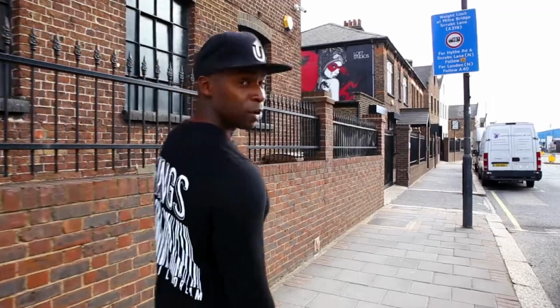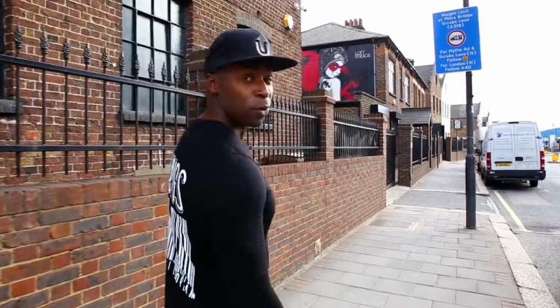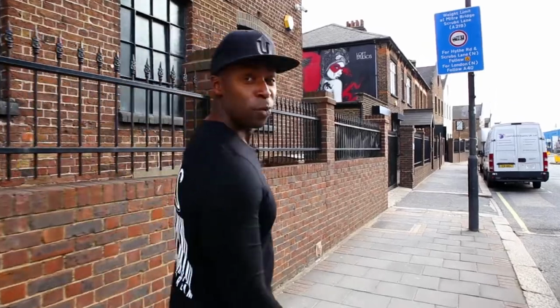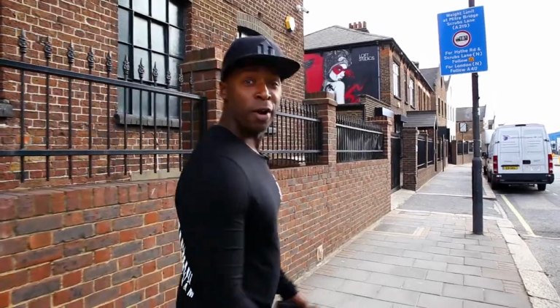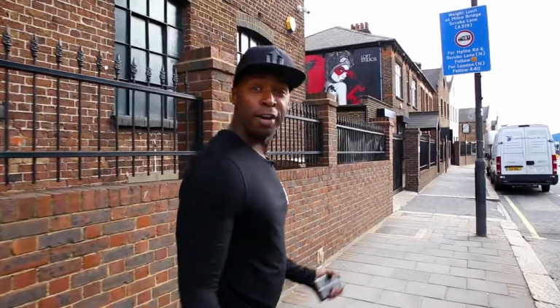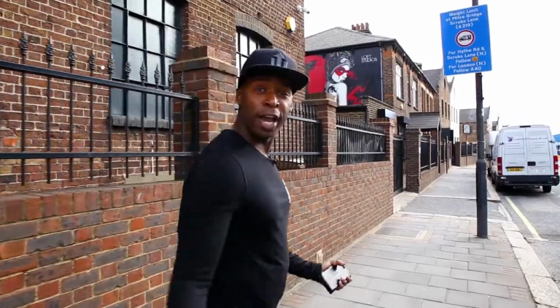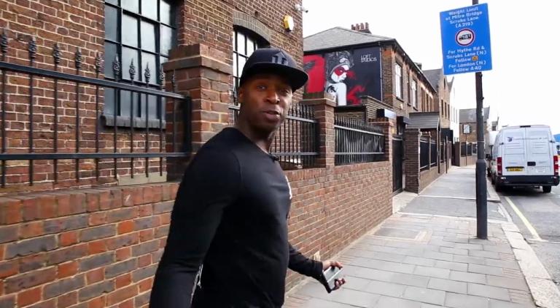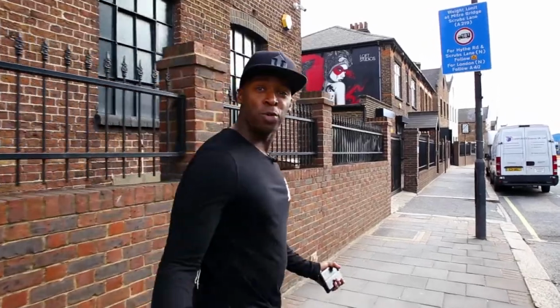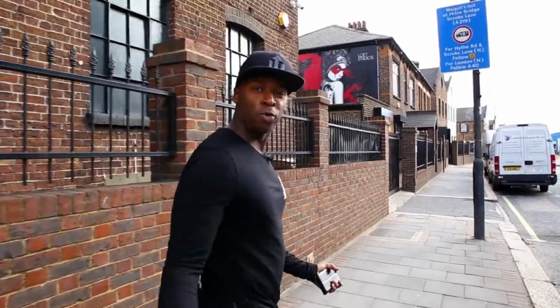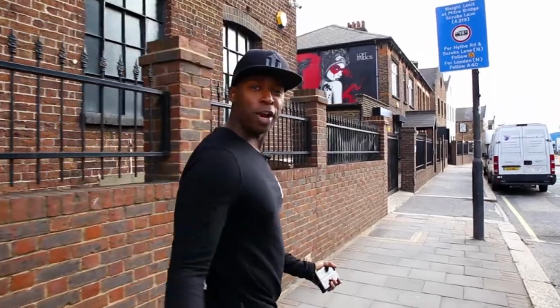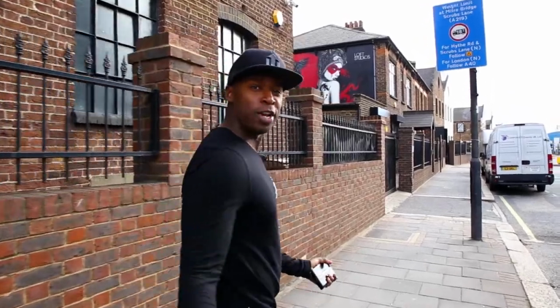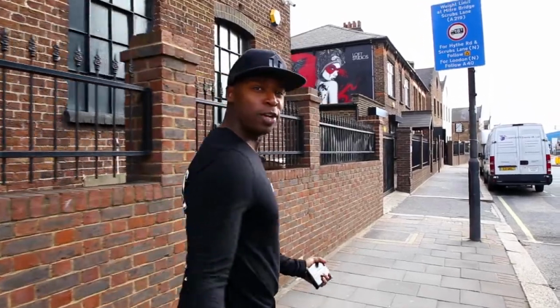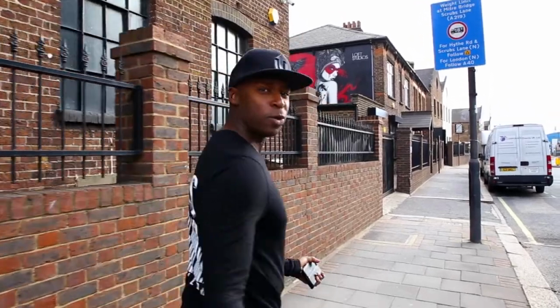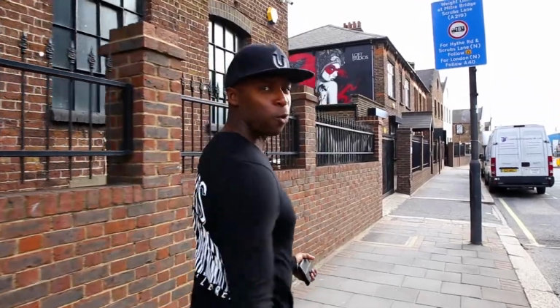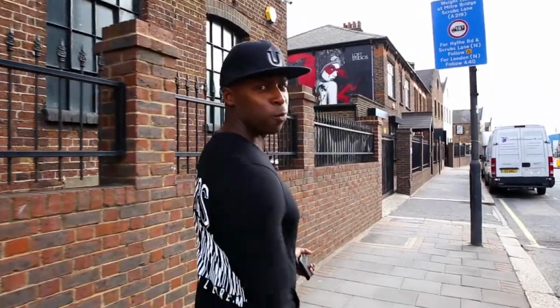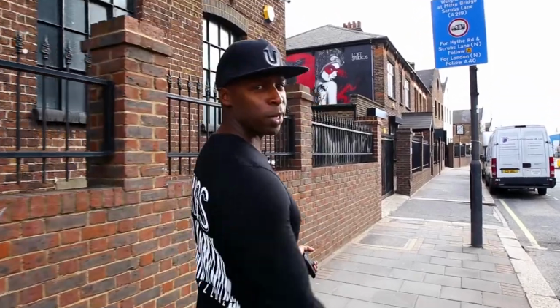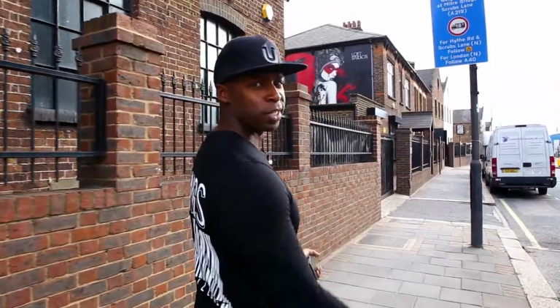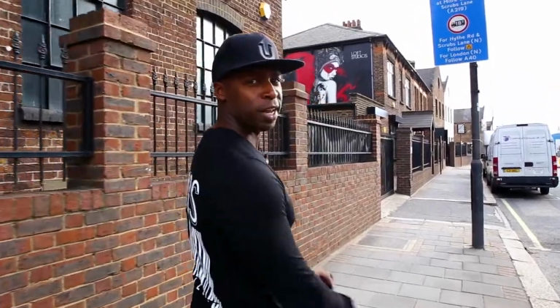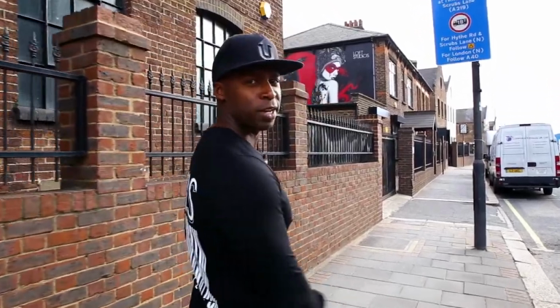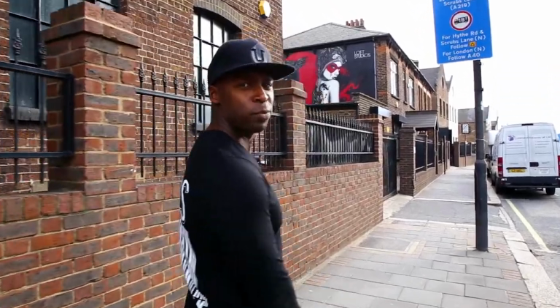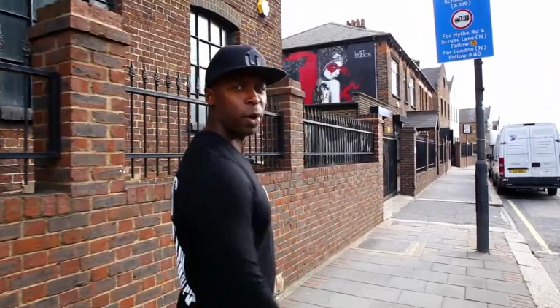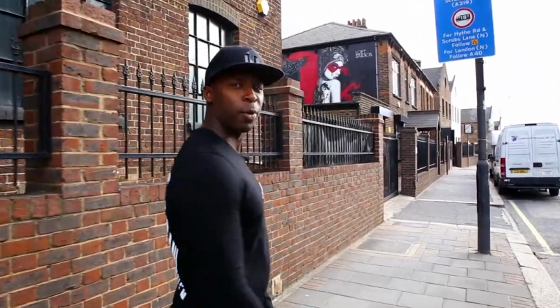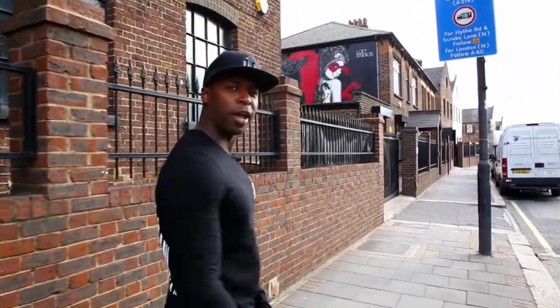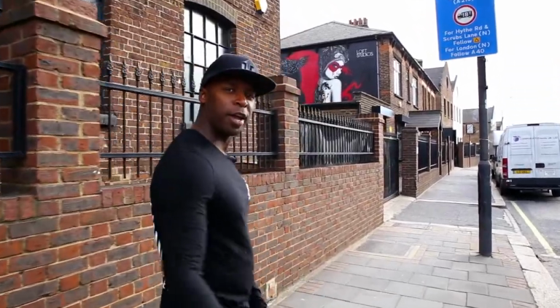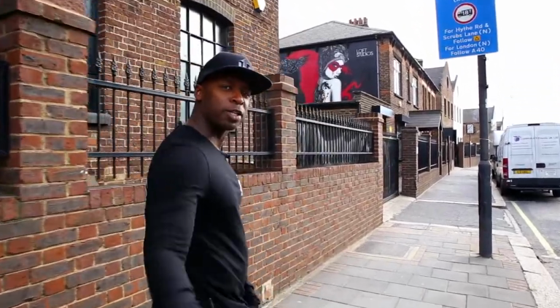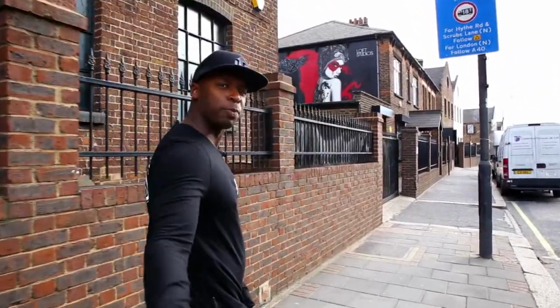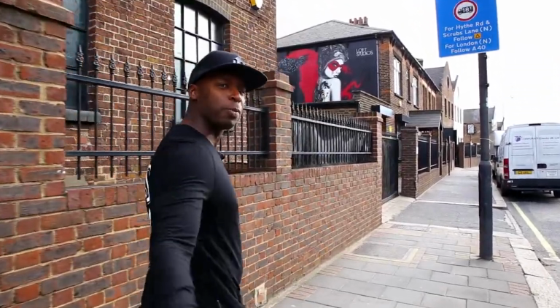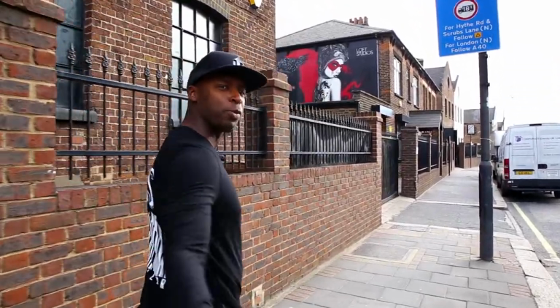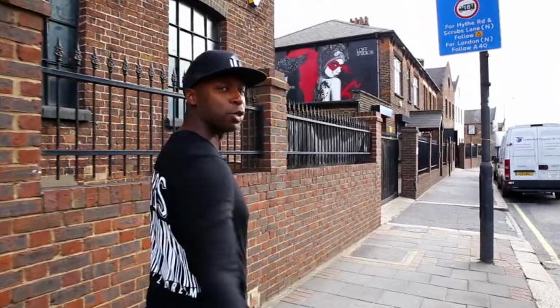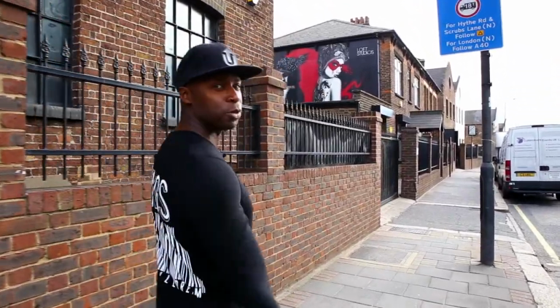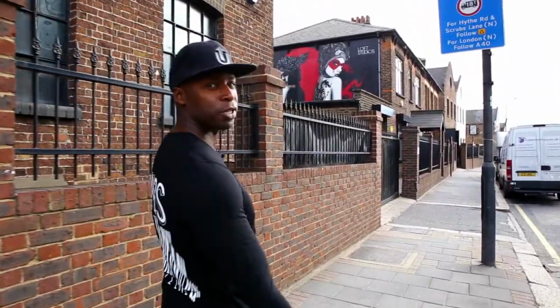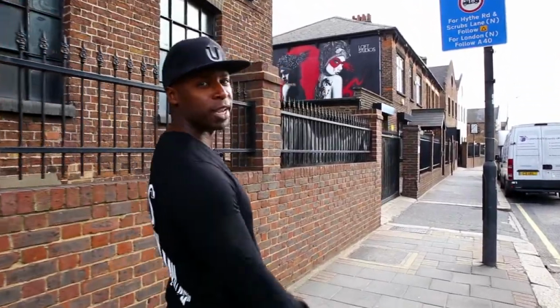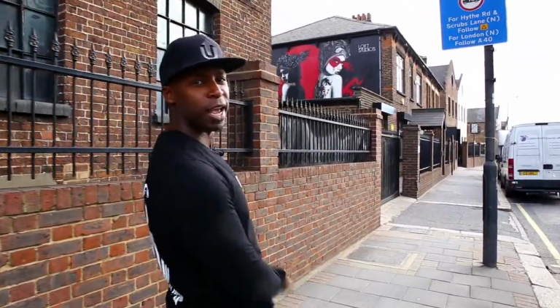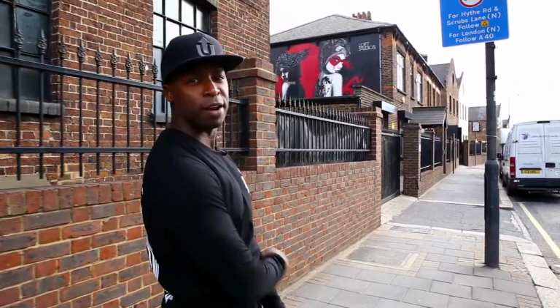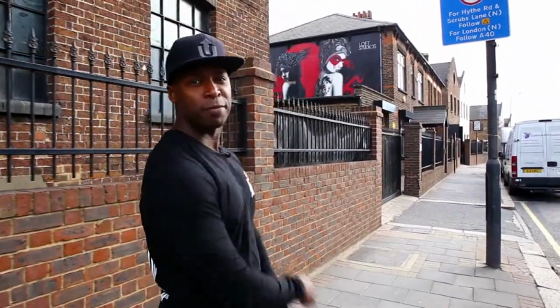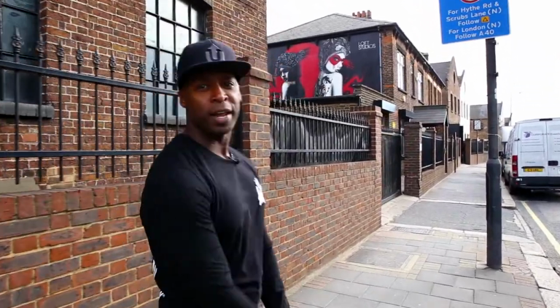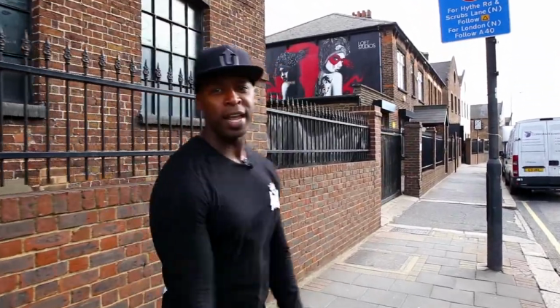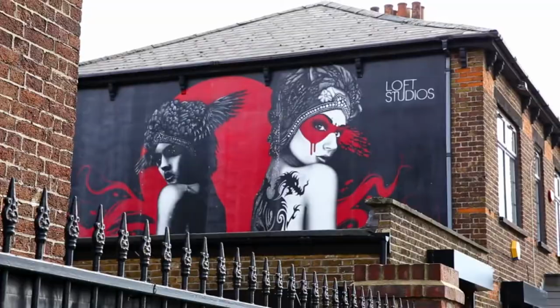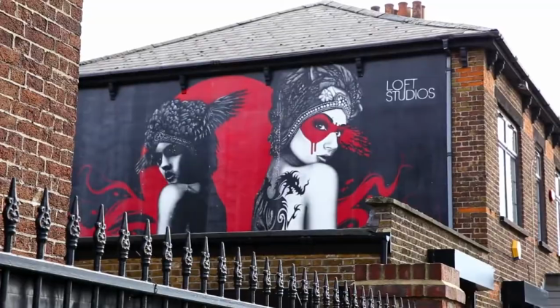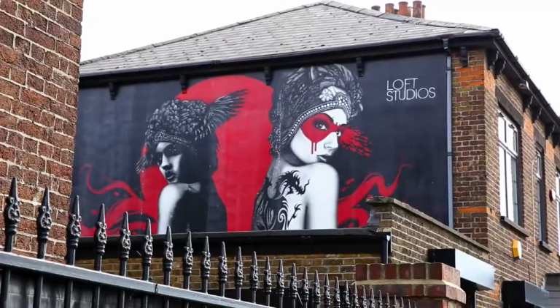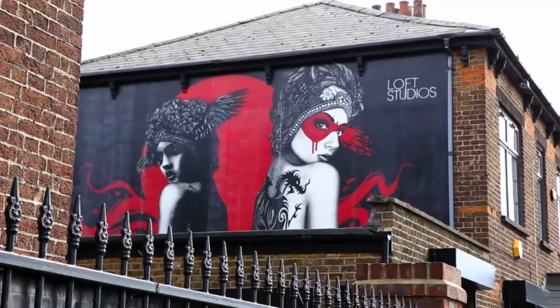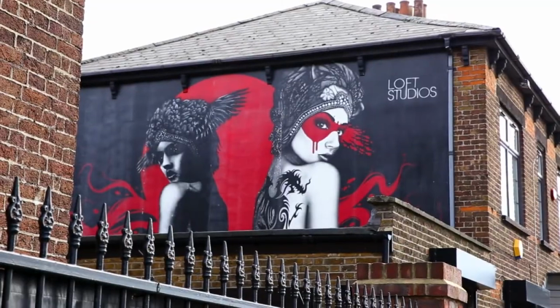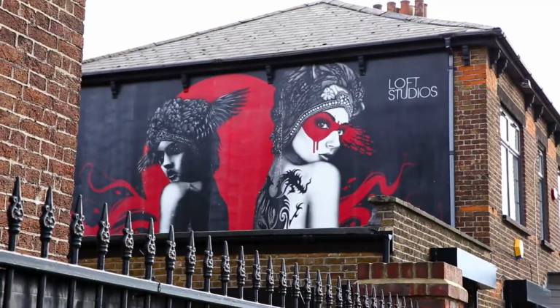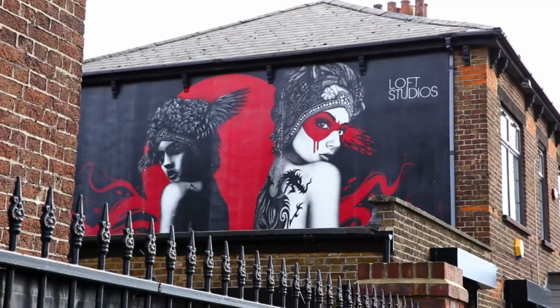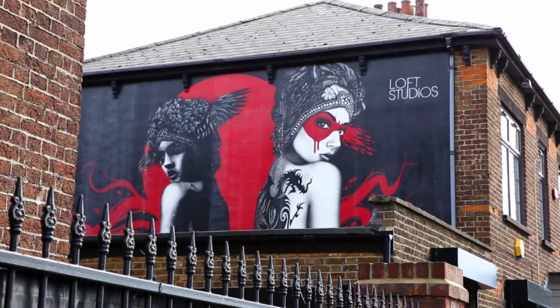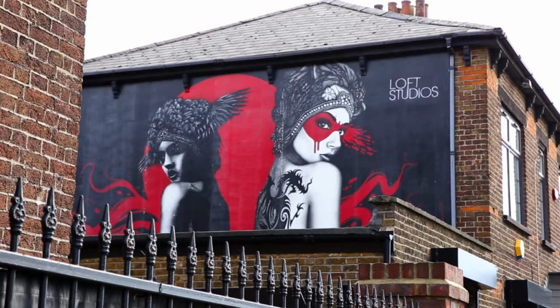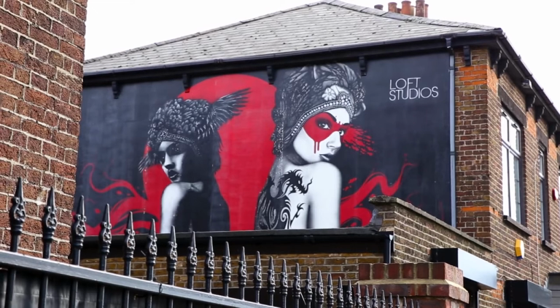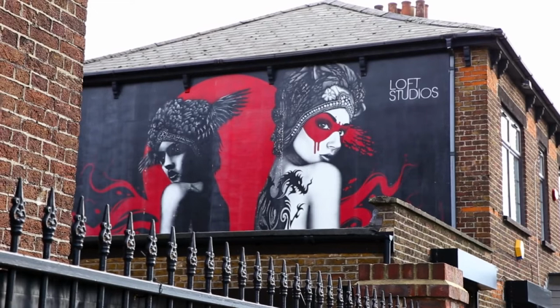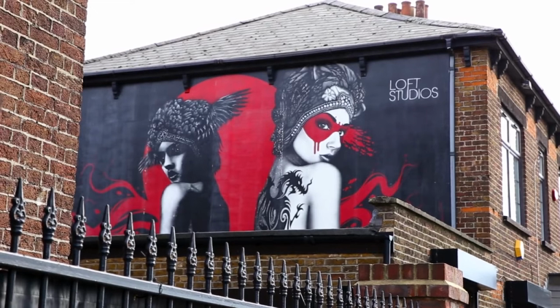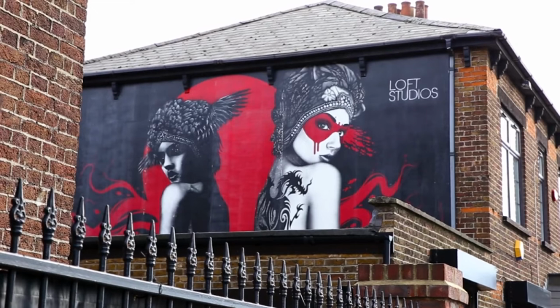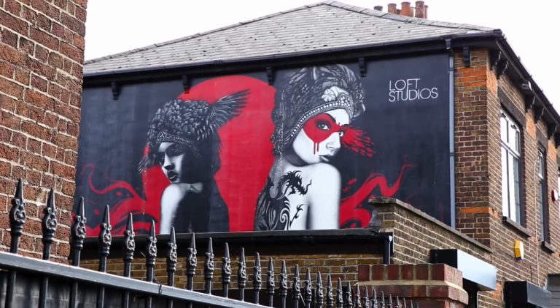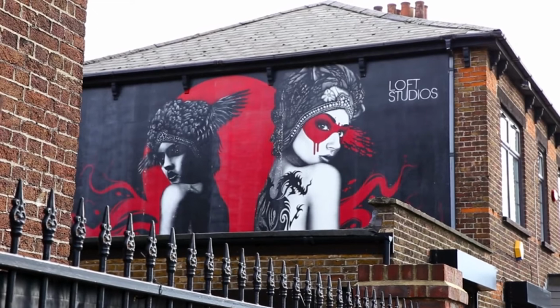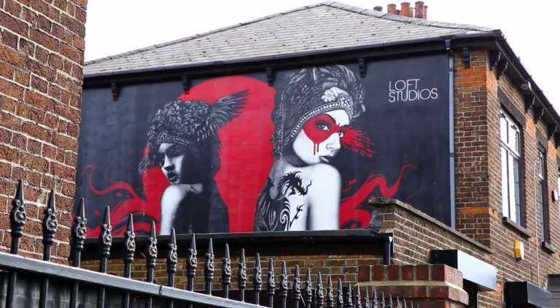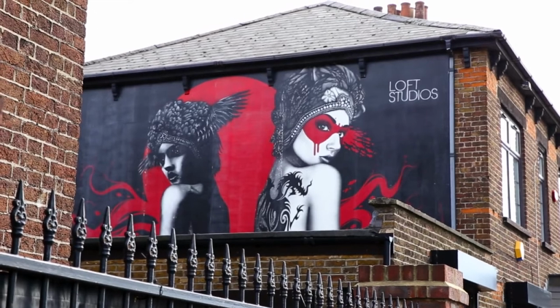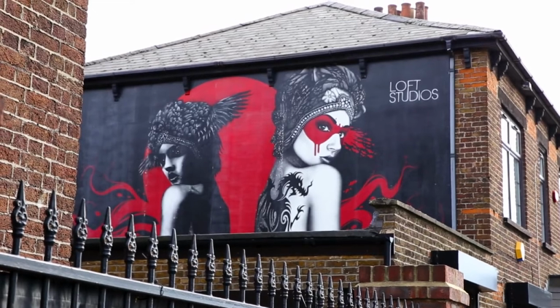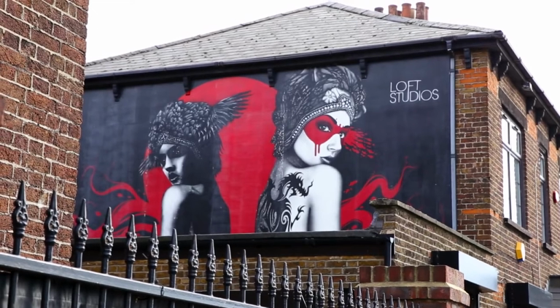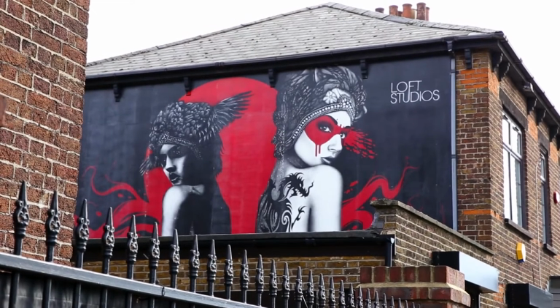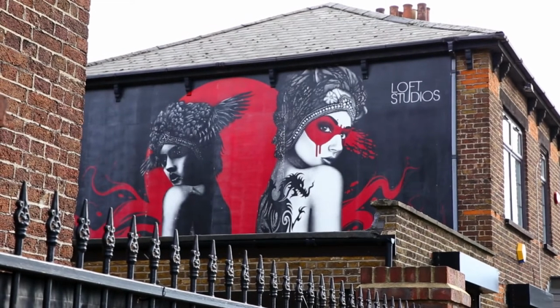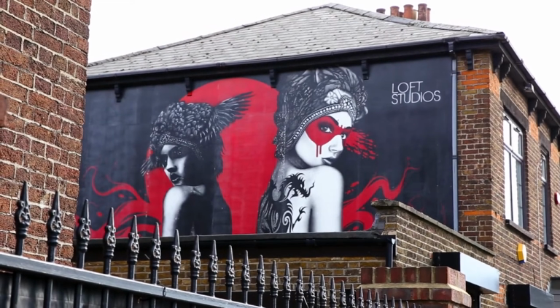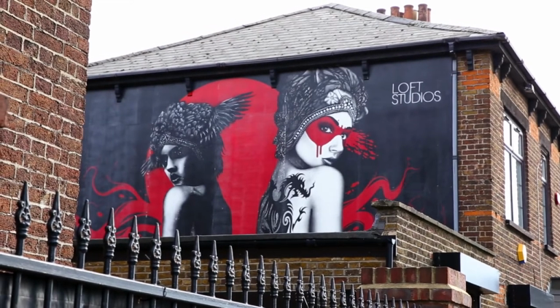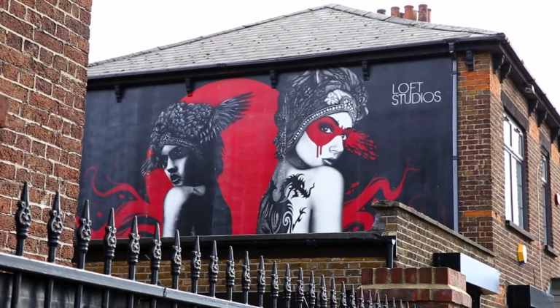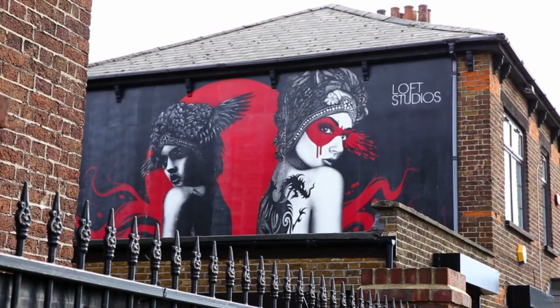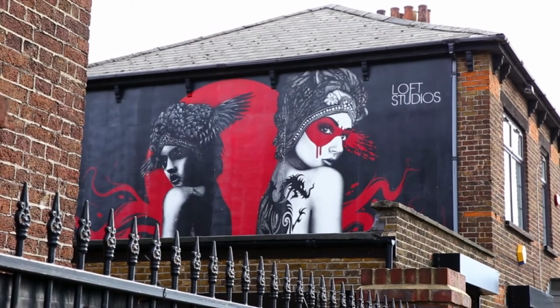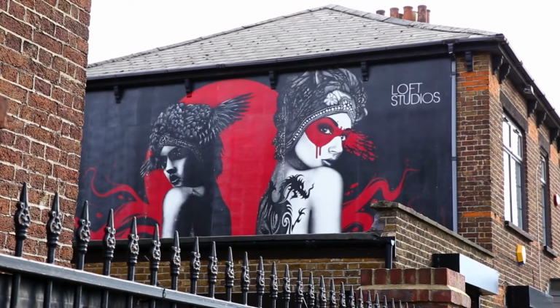We're in Kensal Green, North West London, where we're going to be producing an event at the Loft Studios. Come inside, we'll show you around.